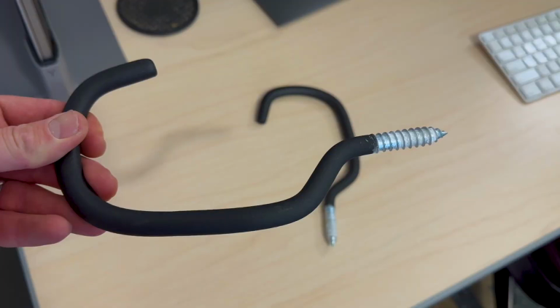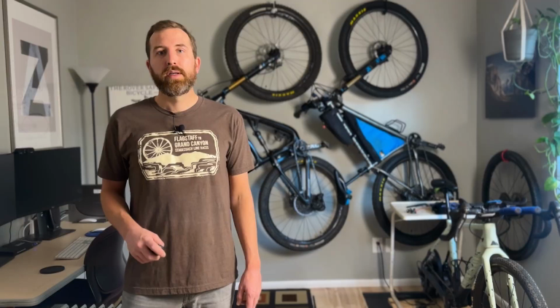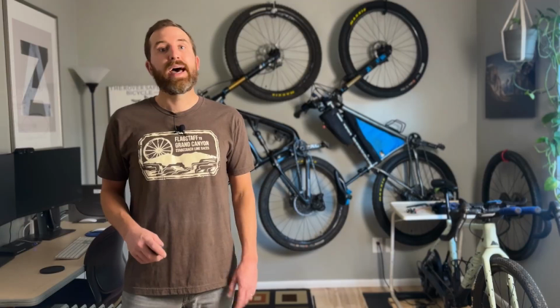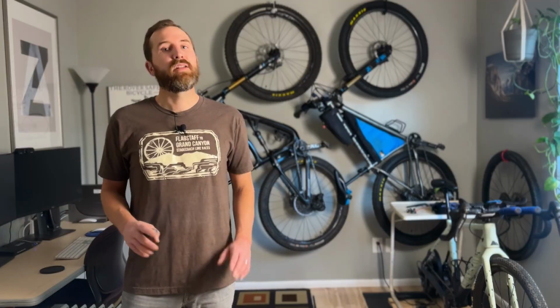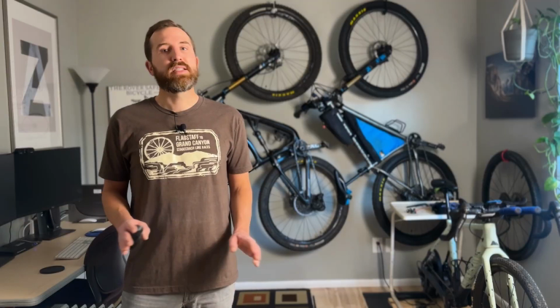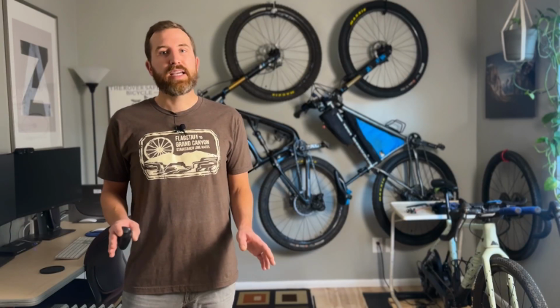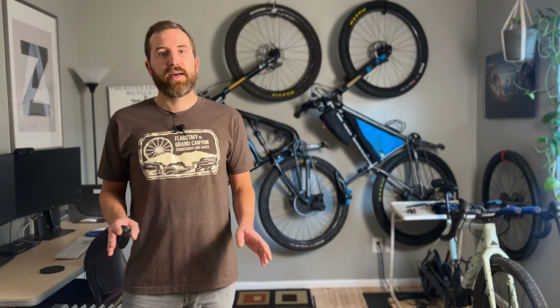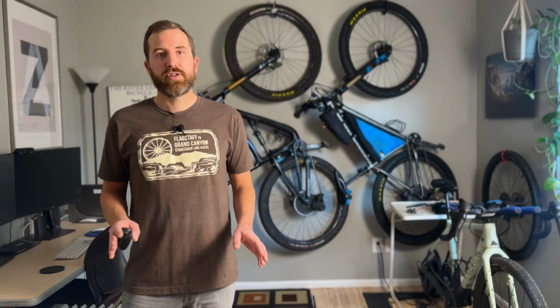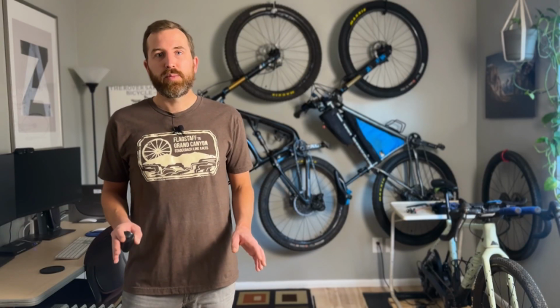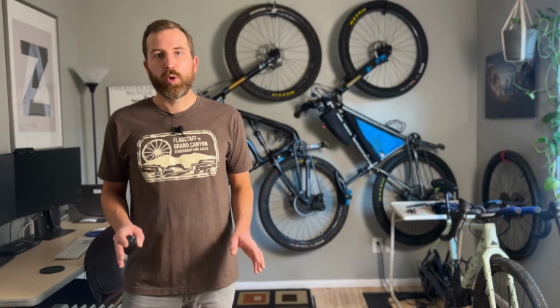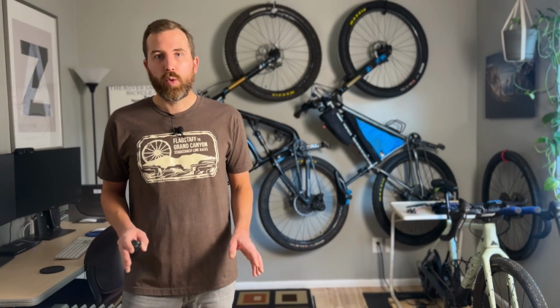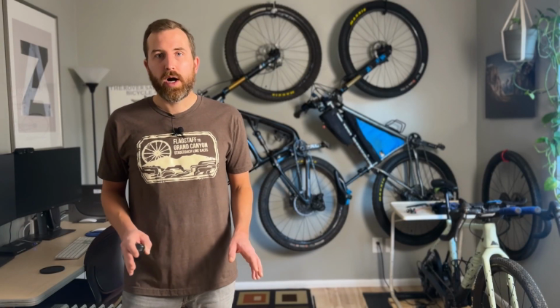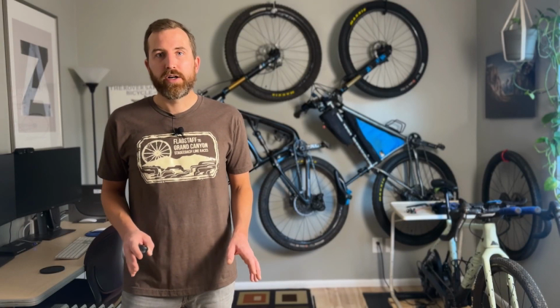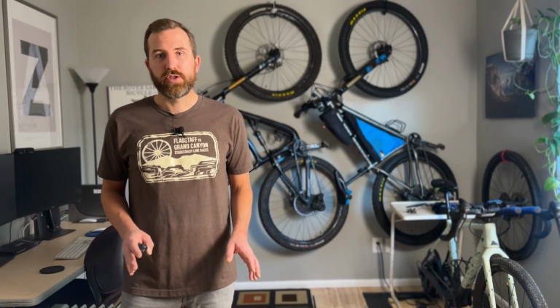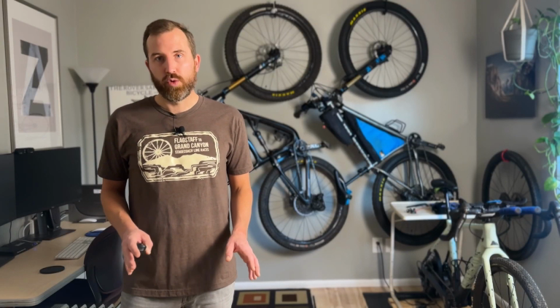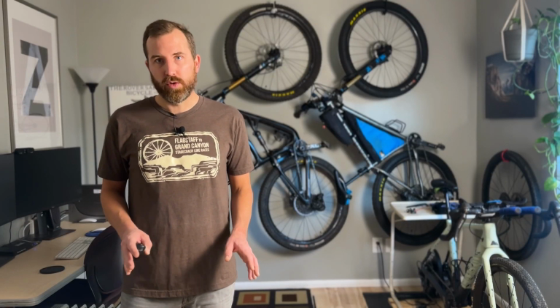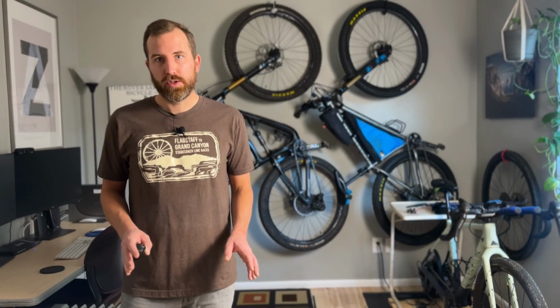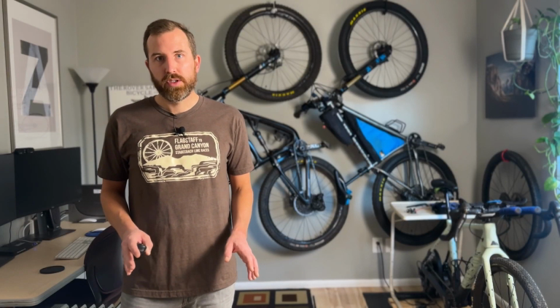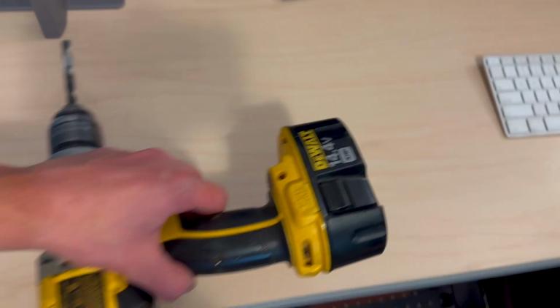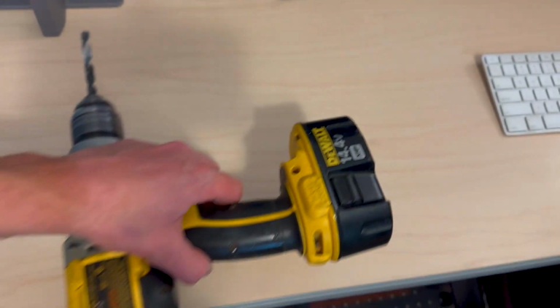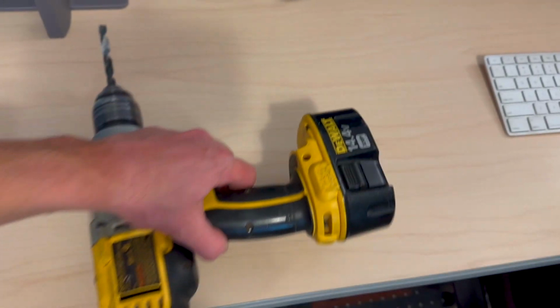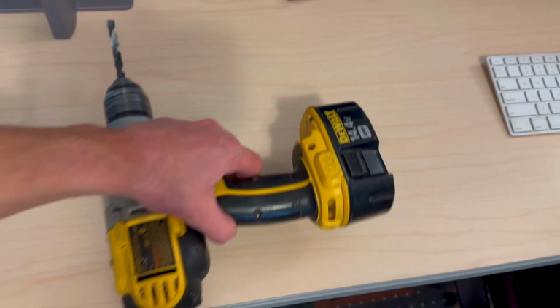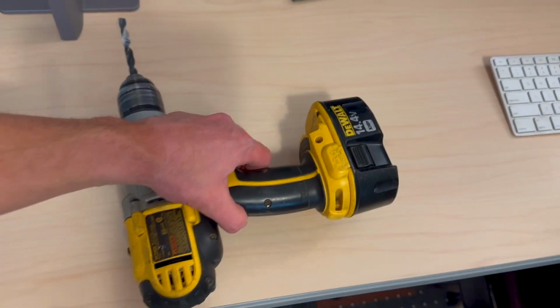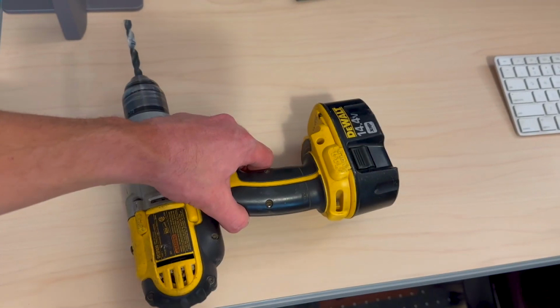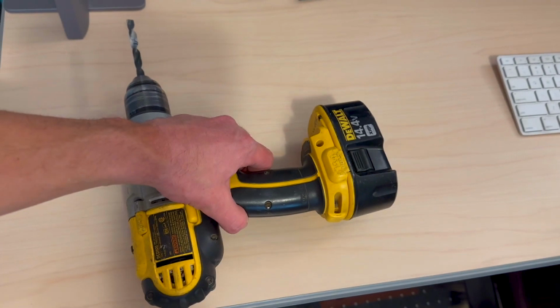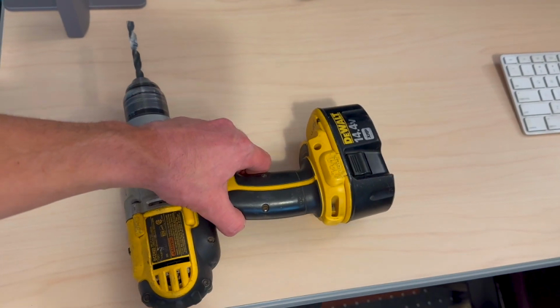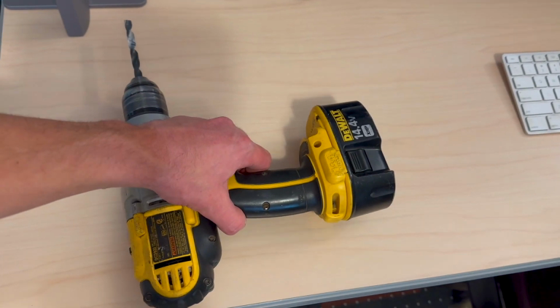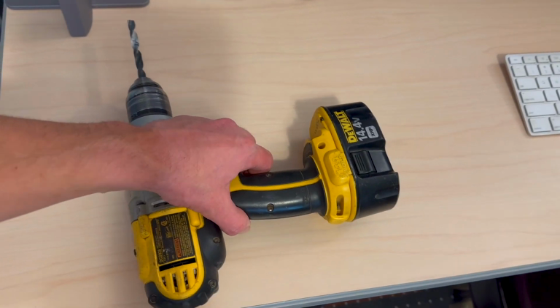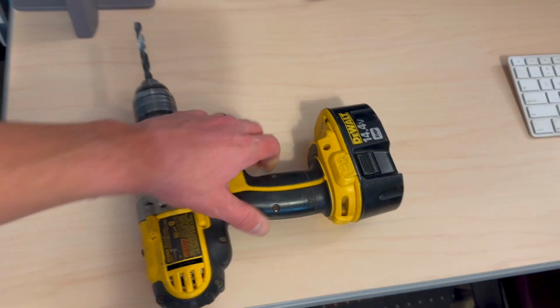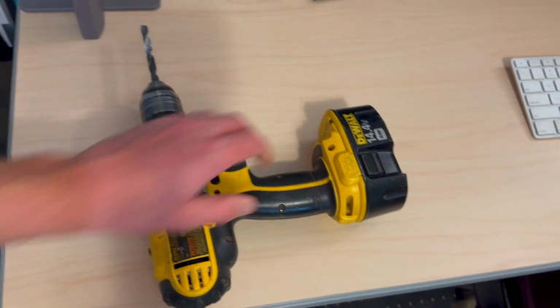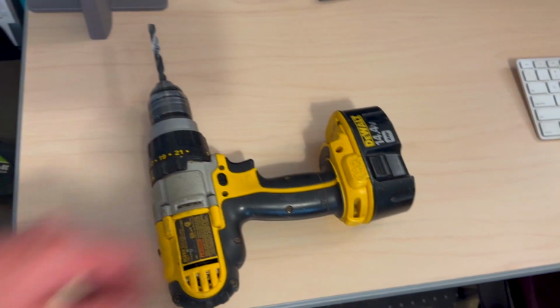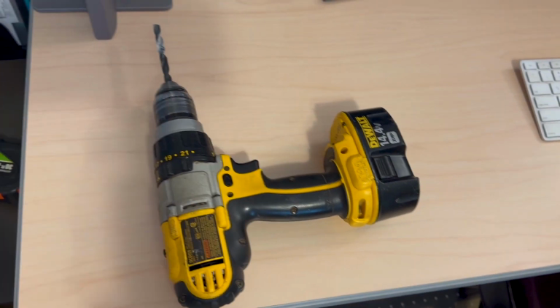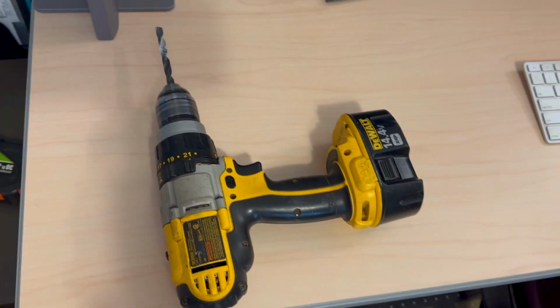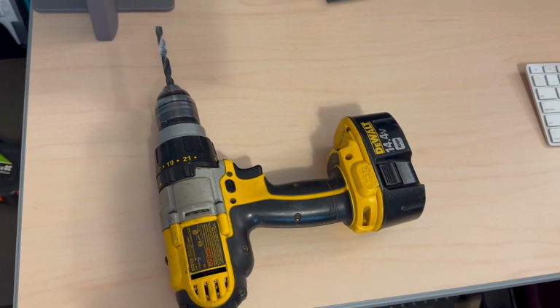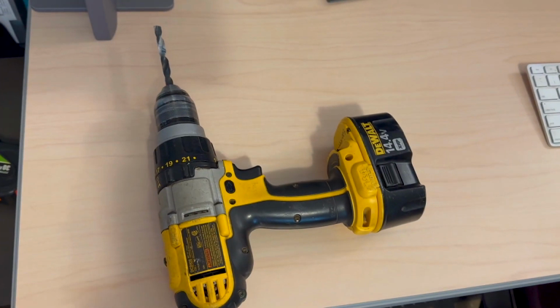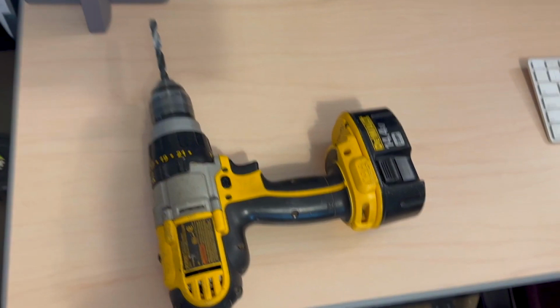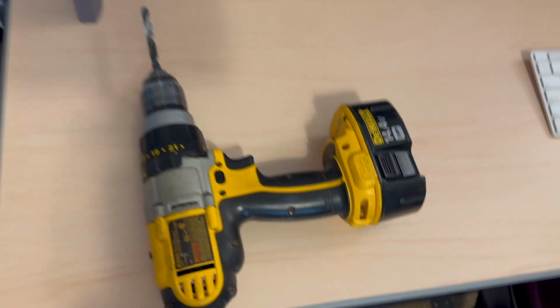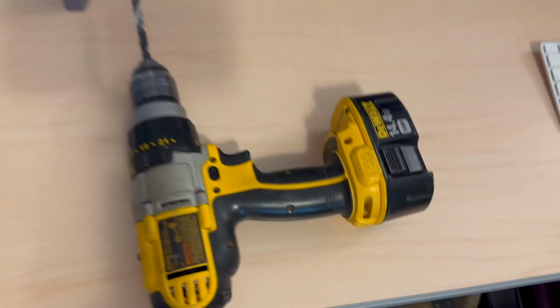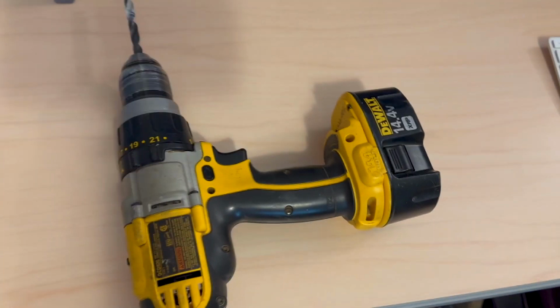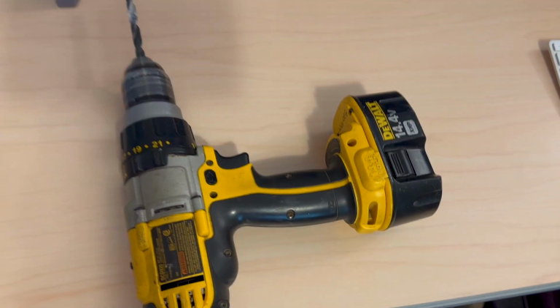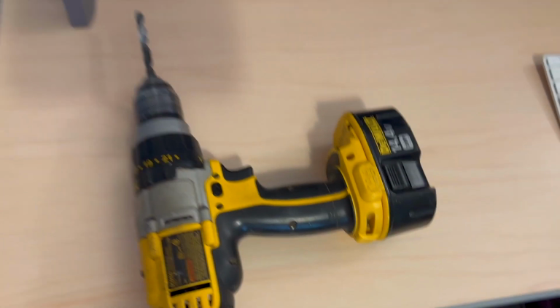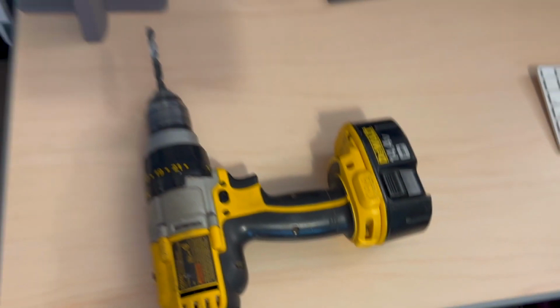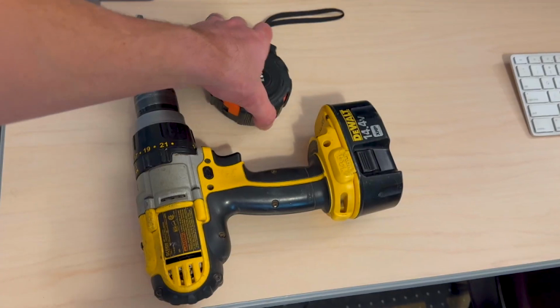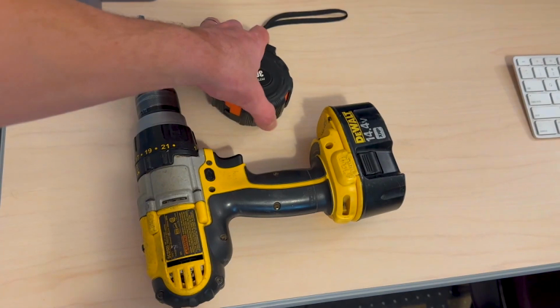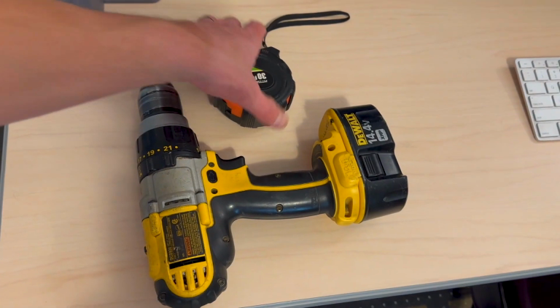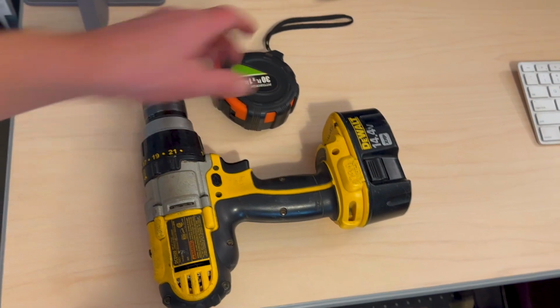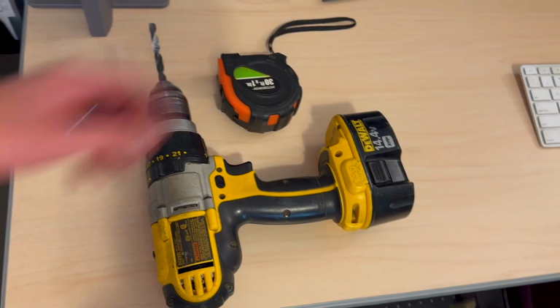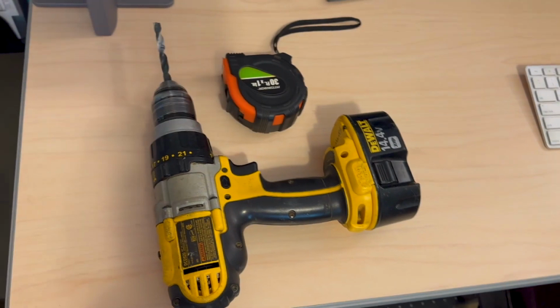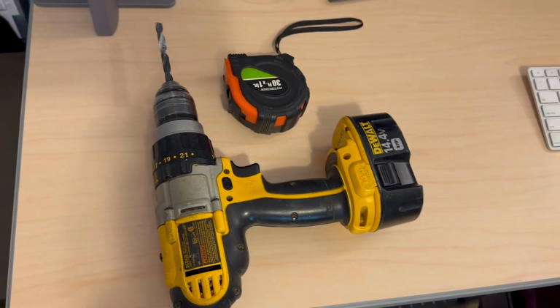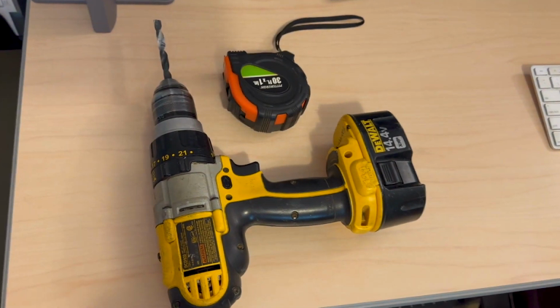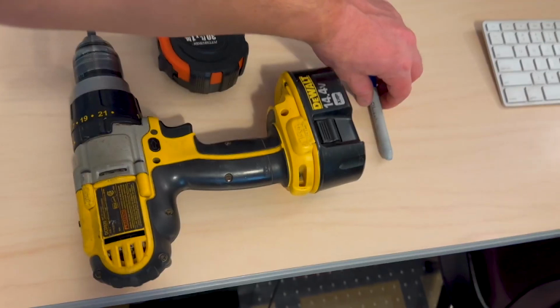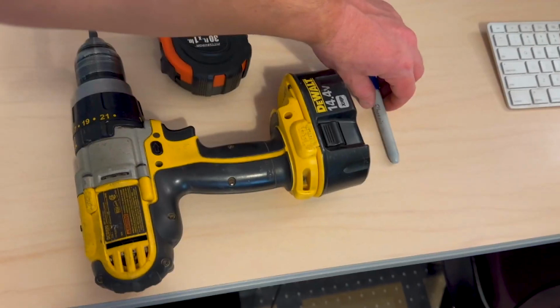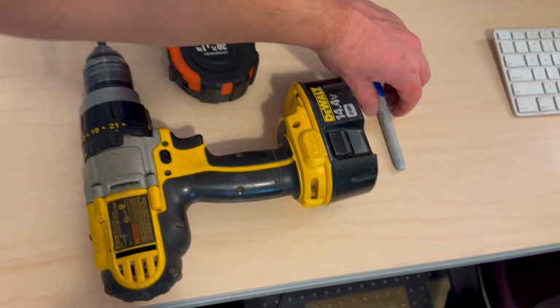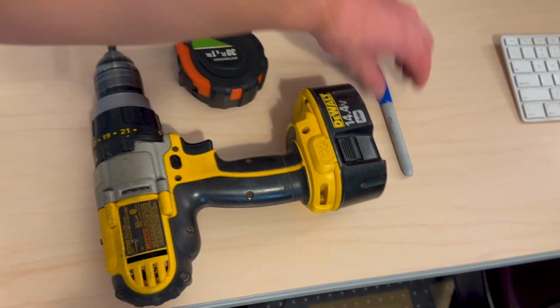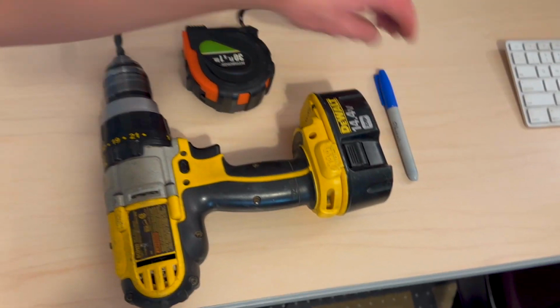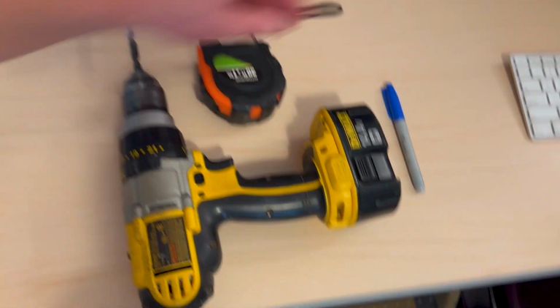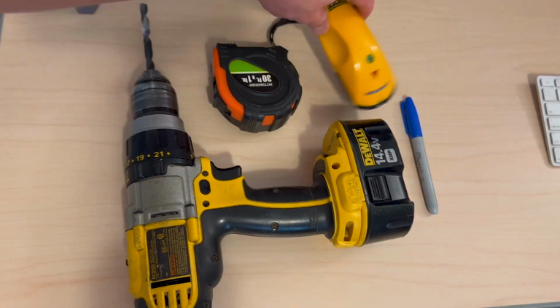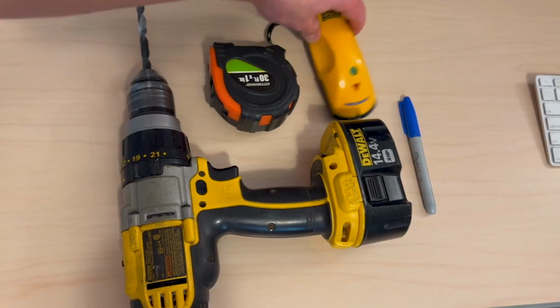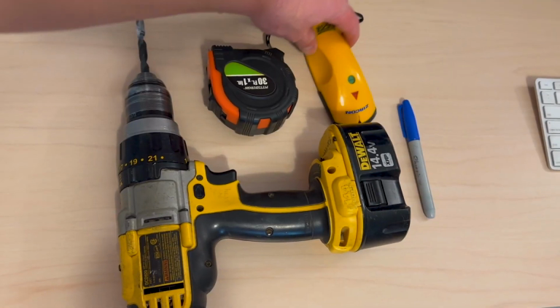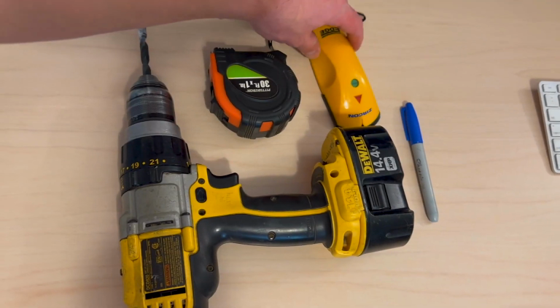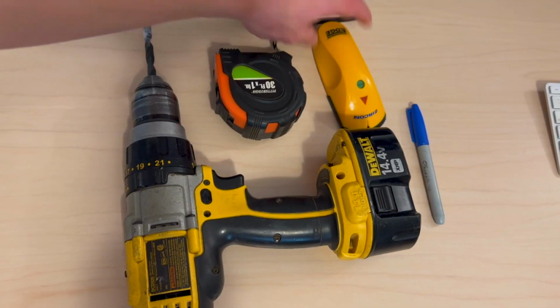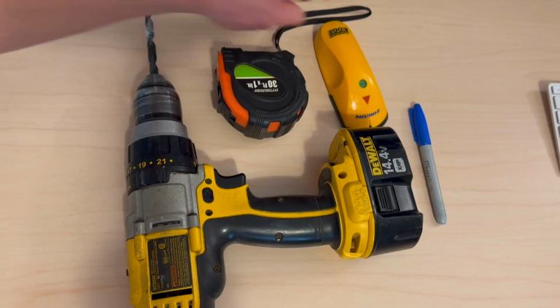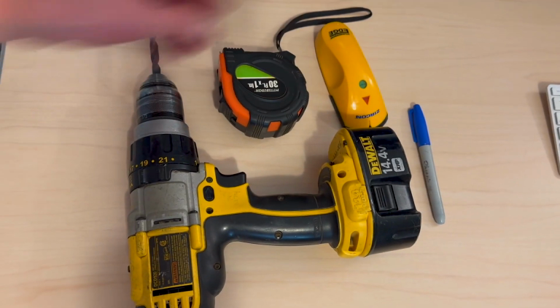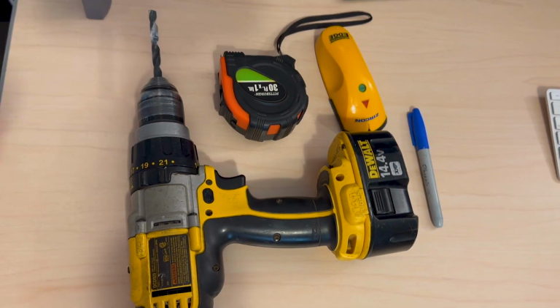Now let's gather some required tools. You'll need a power drill with a 3/8-inch drill bit, a measuring tape, a Sharpie, and a stud finder.